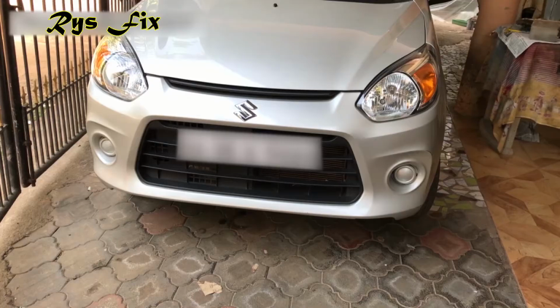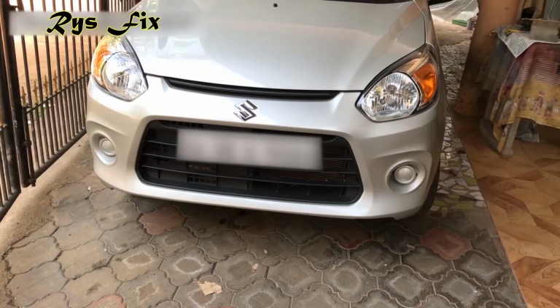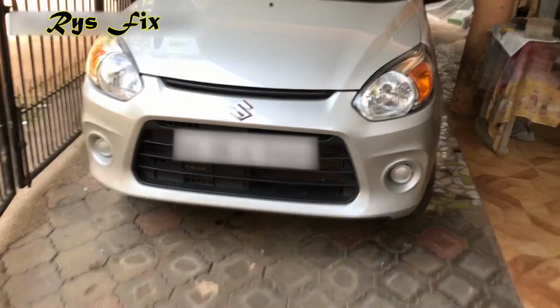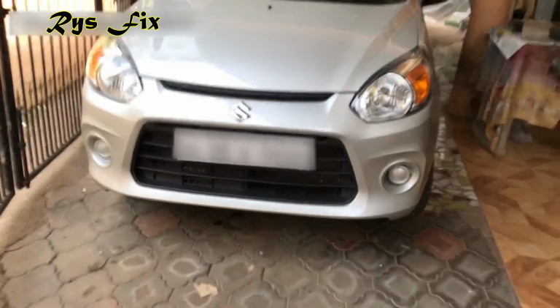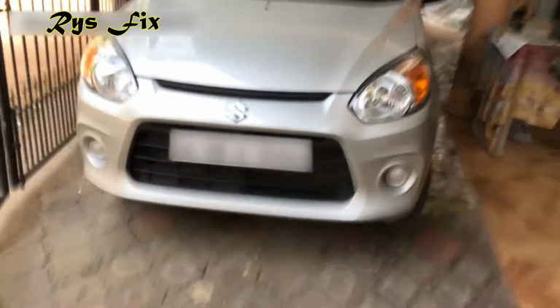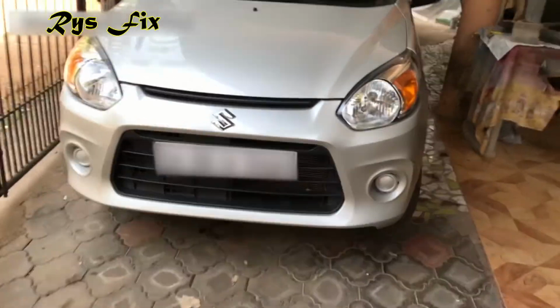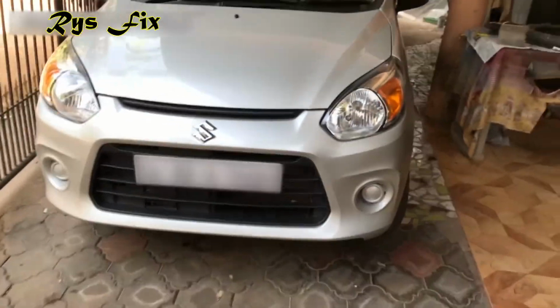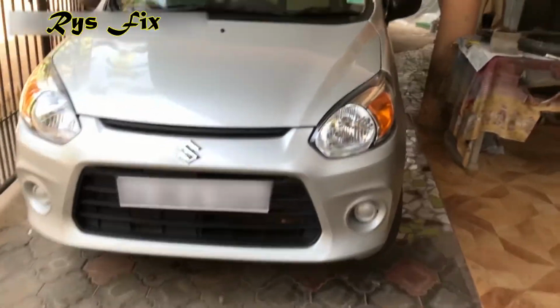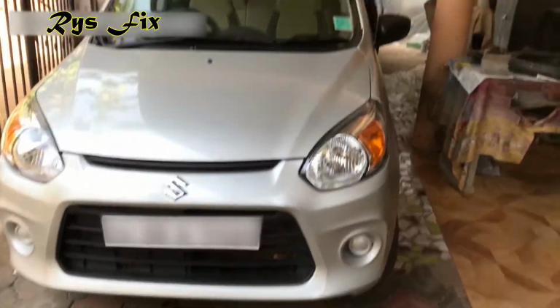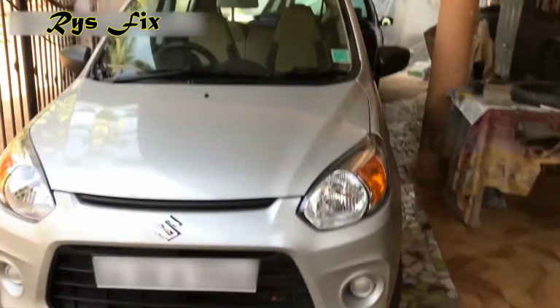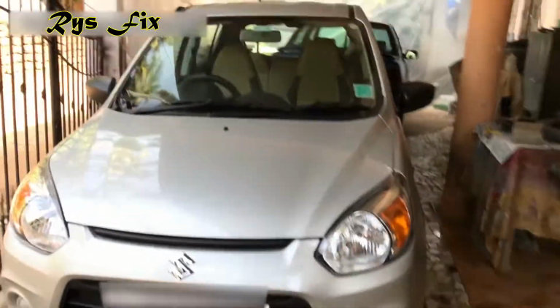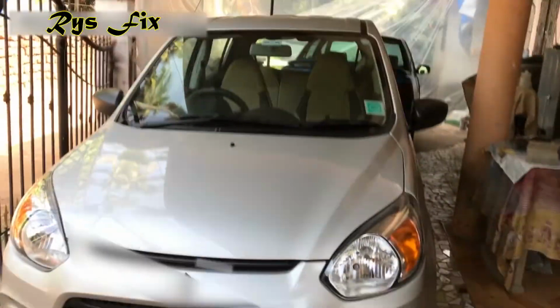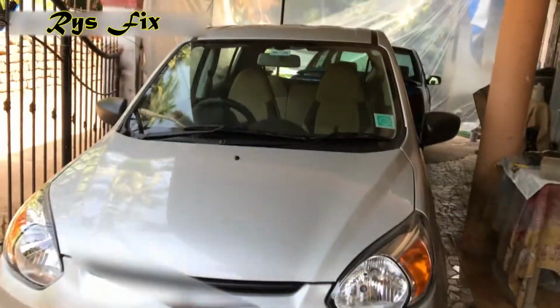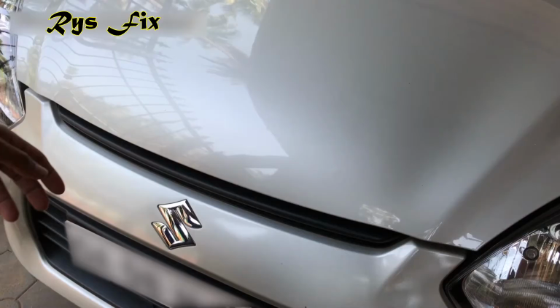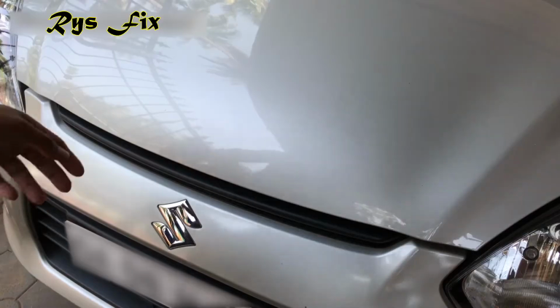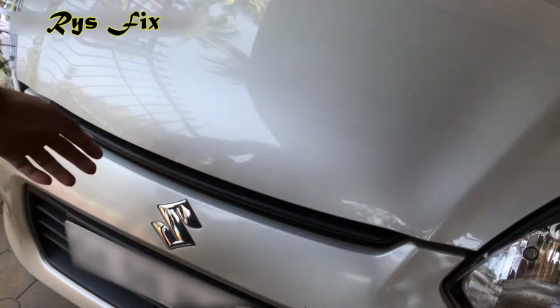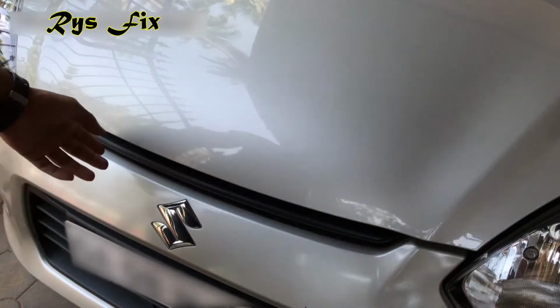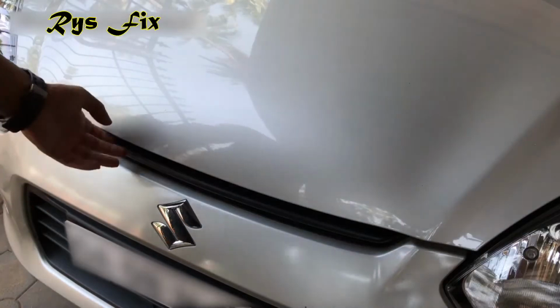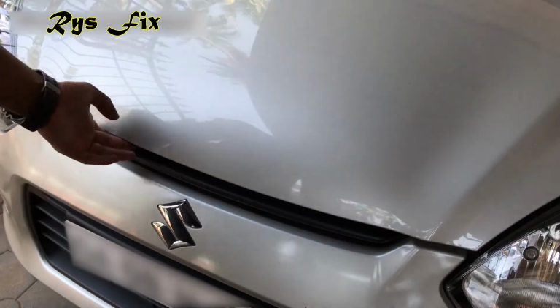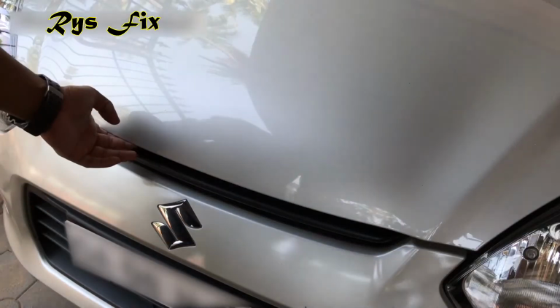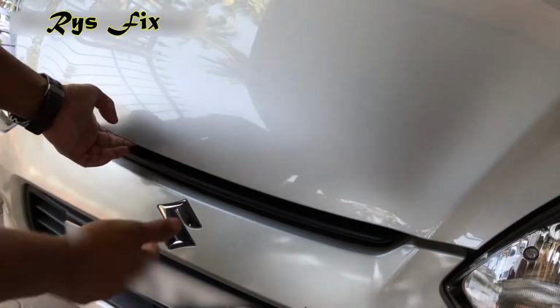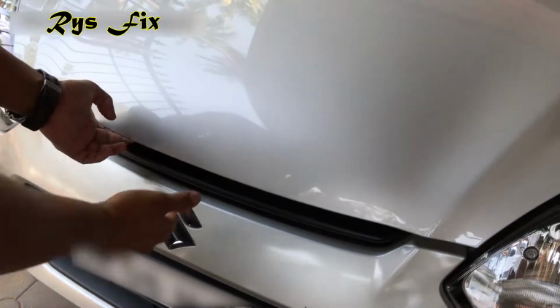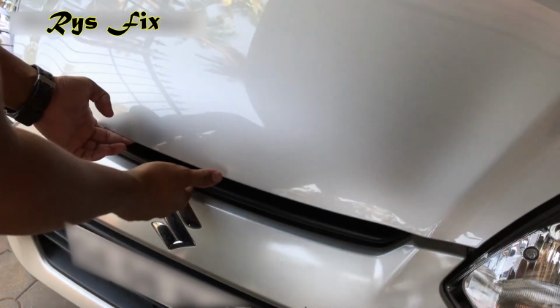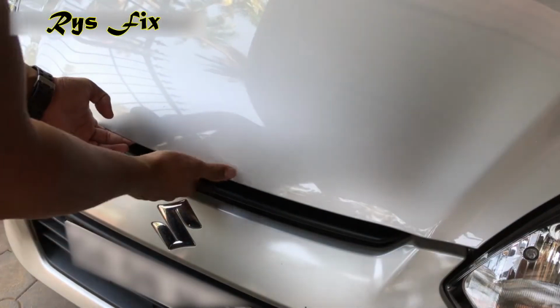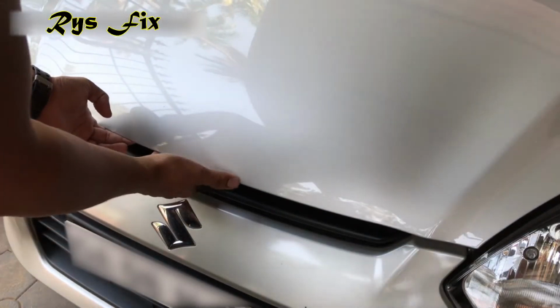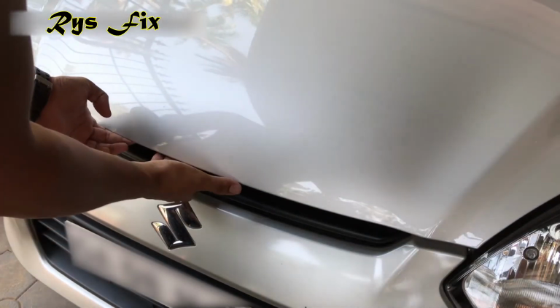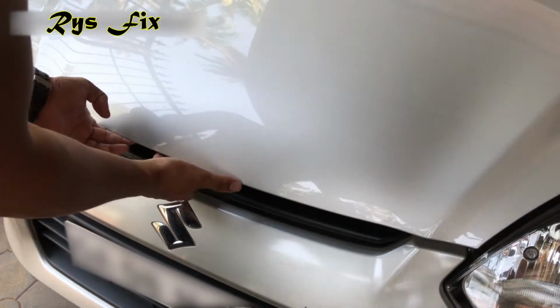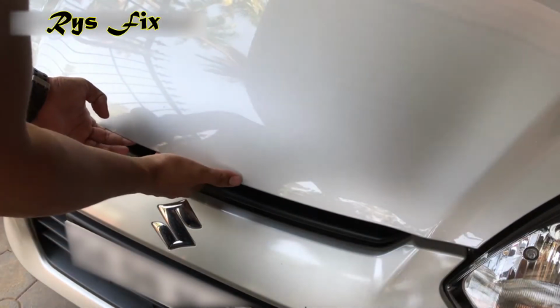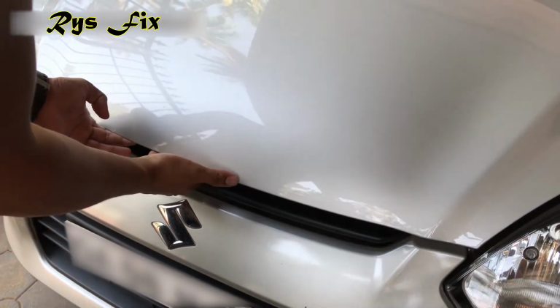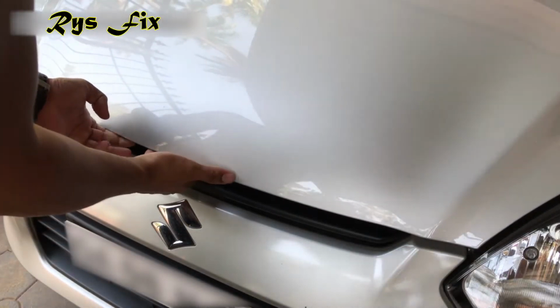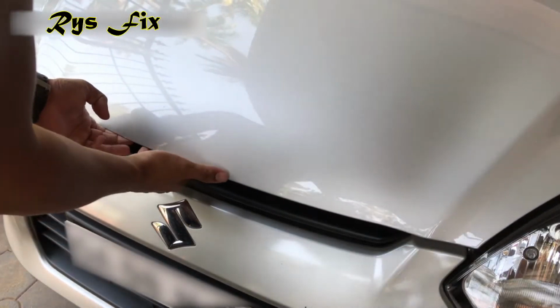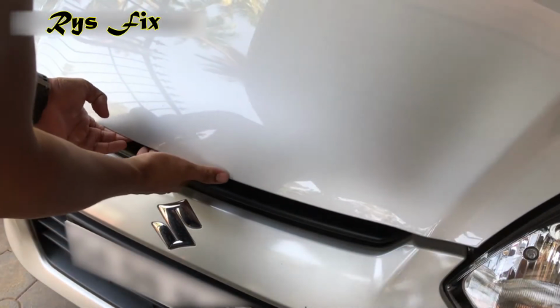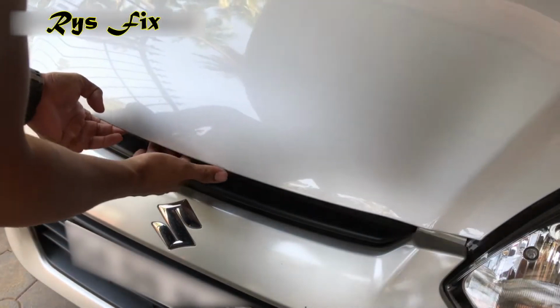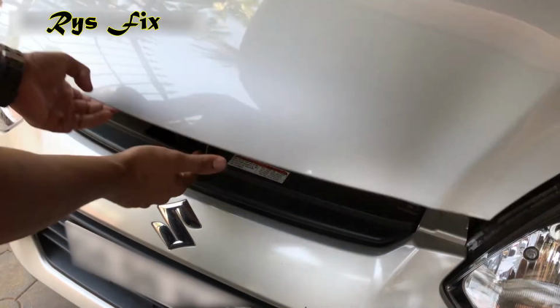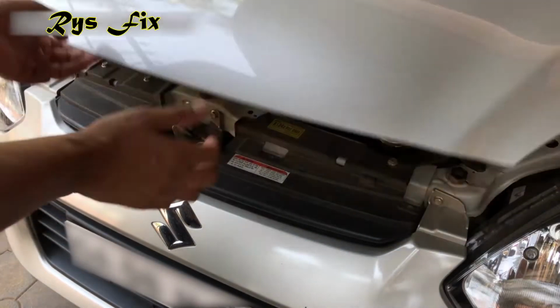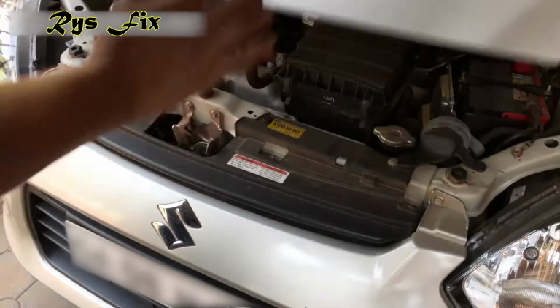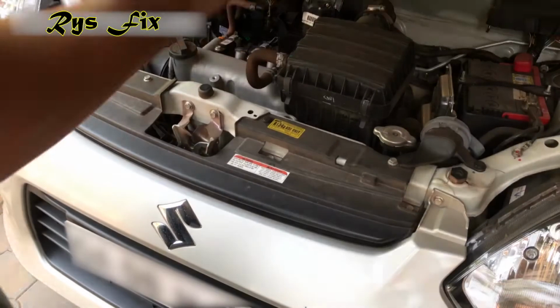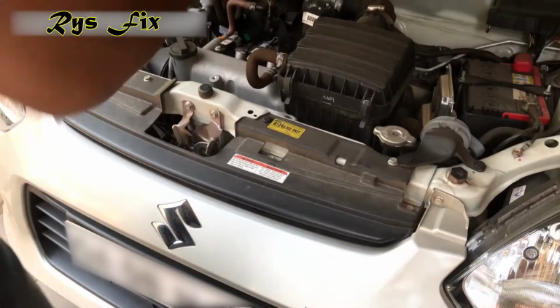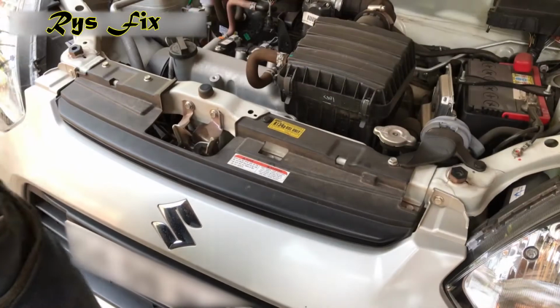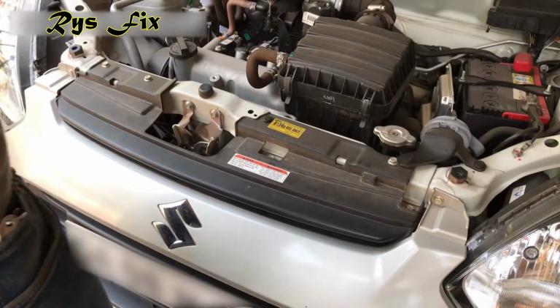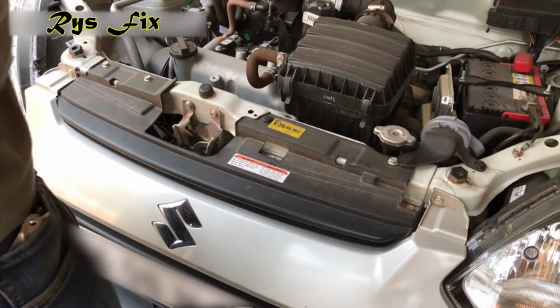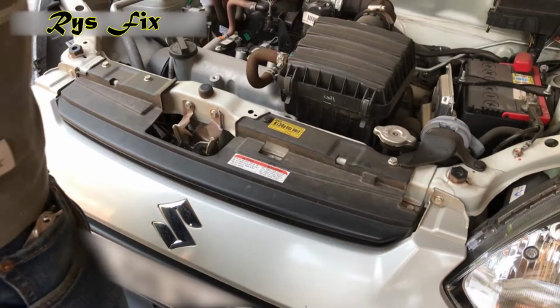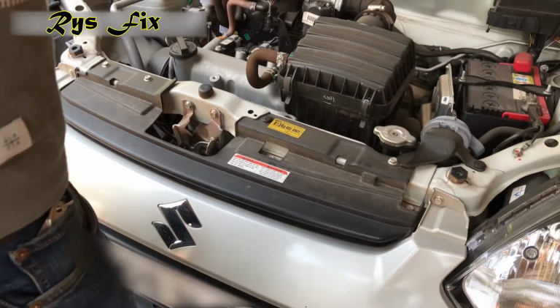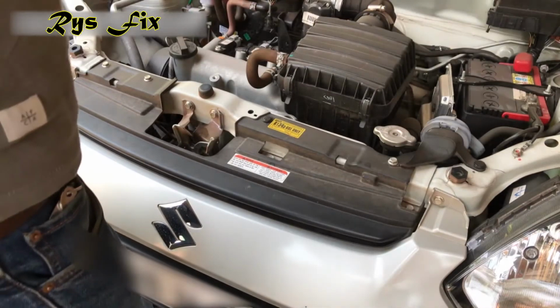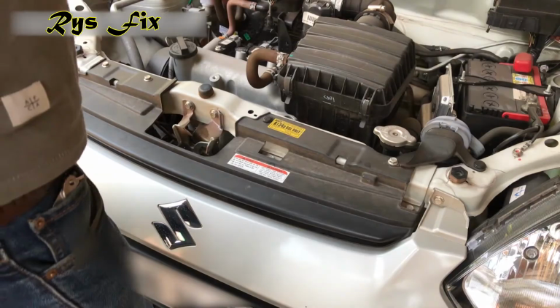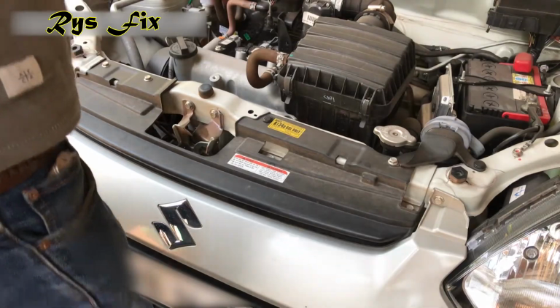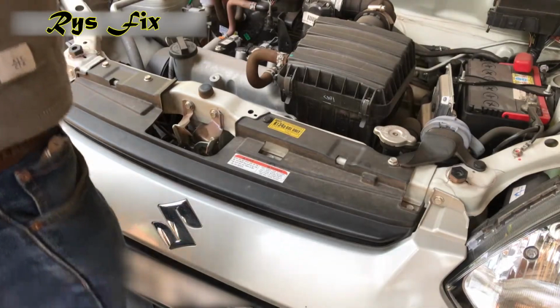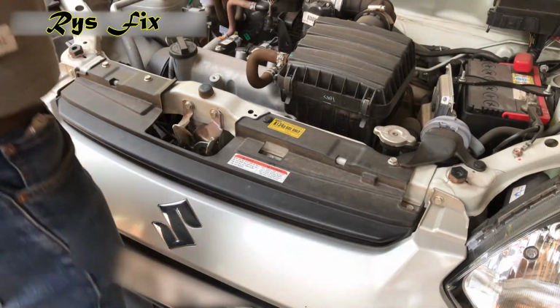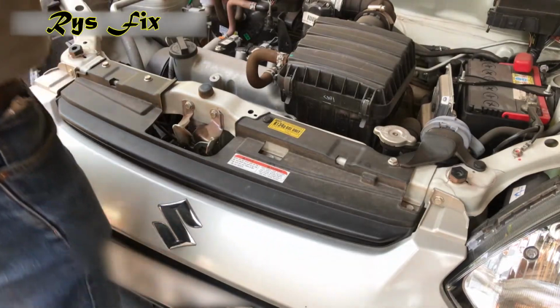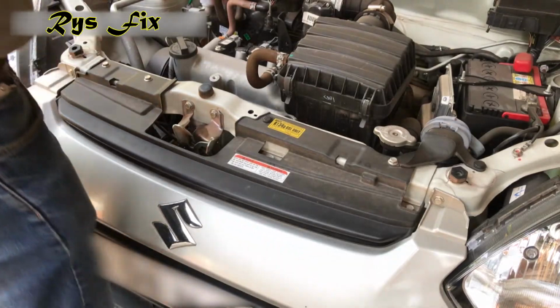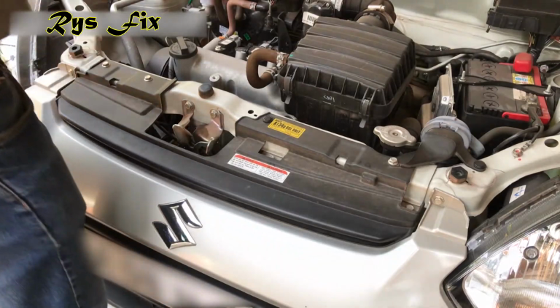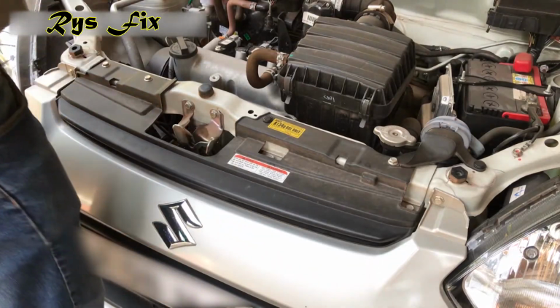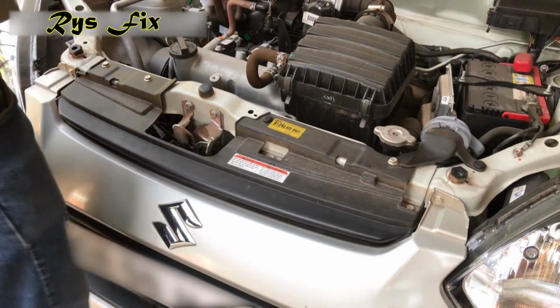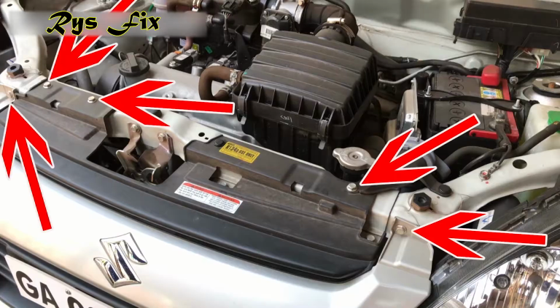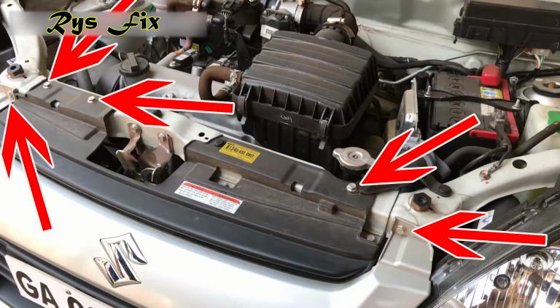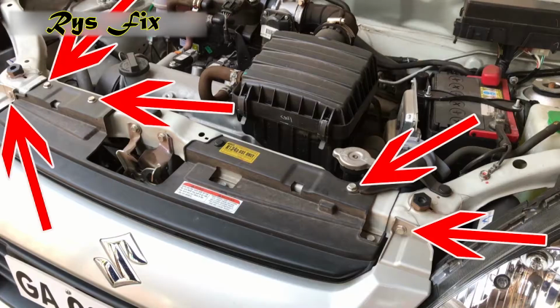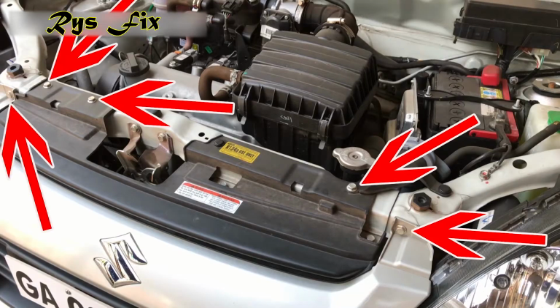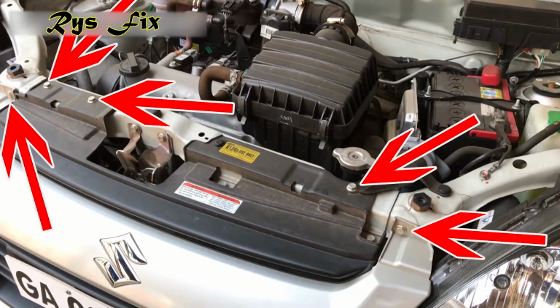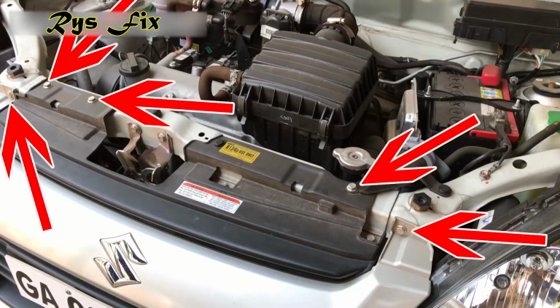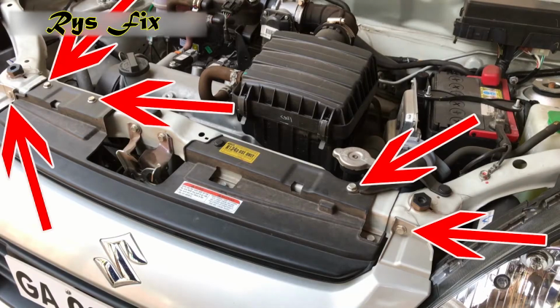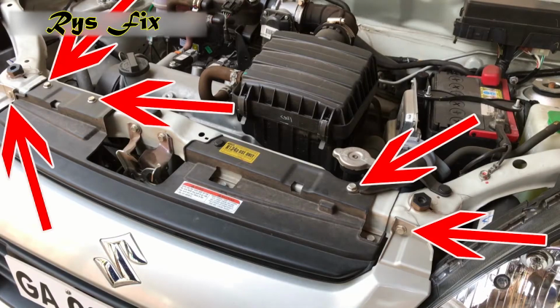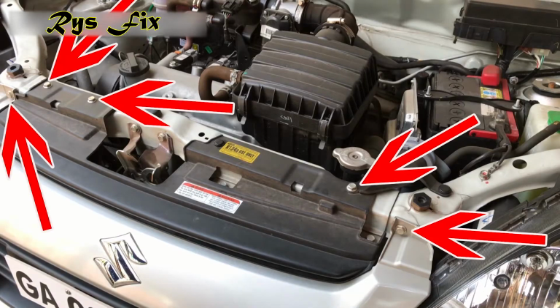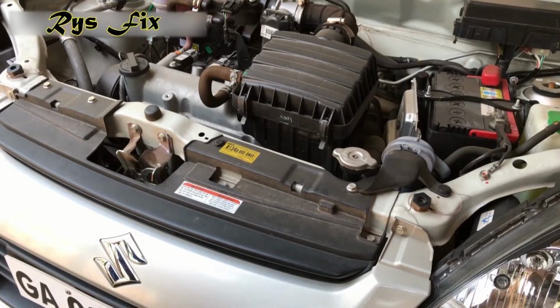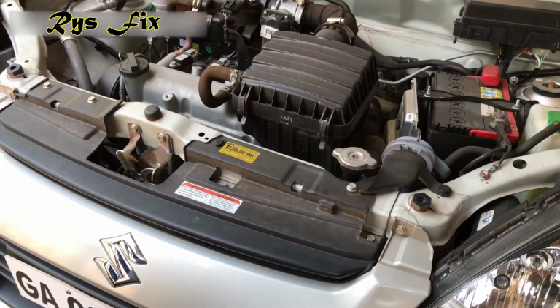Hello everyone and welcome back to Razzfix. This is a 2018 model Alto. To remove the front bumper, you'll have to open the hood first and take out these 5 bolts.